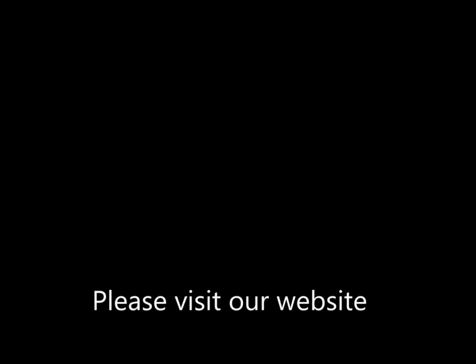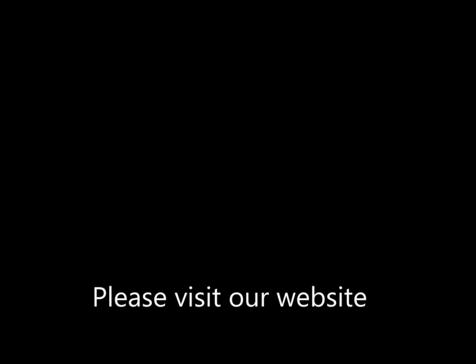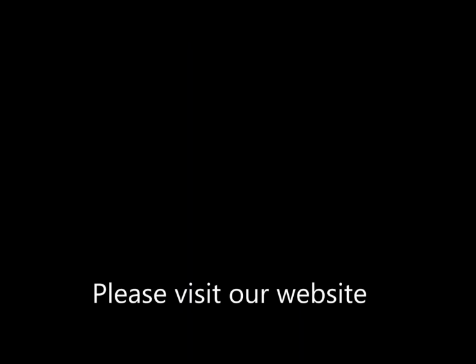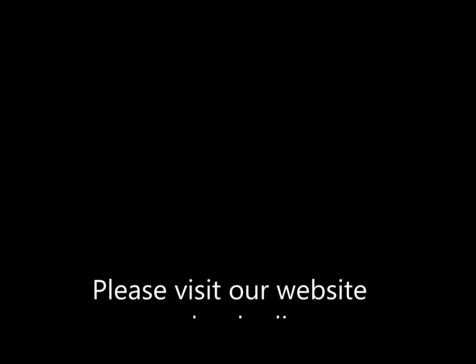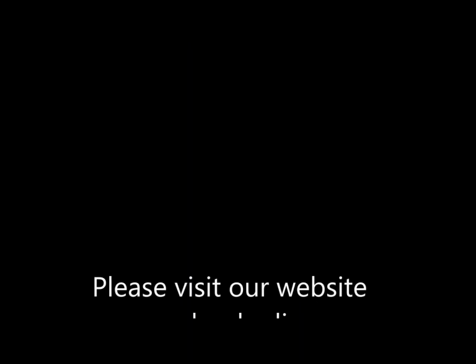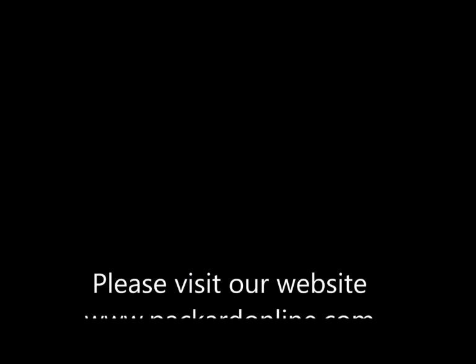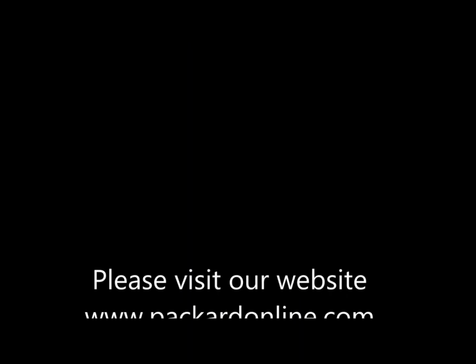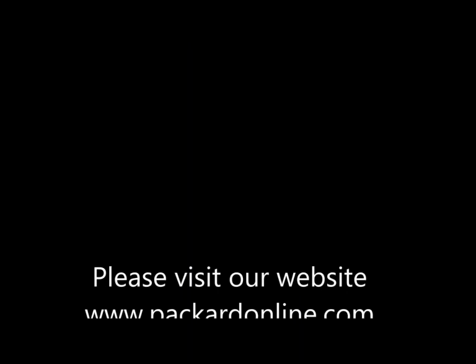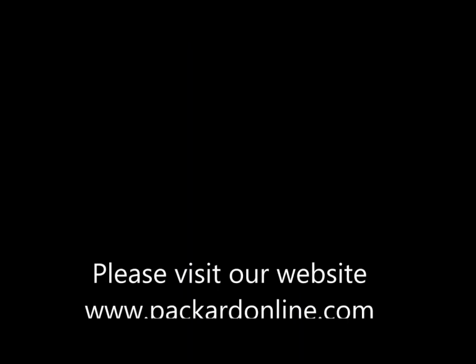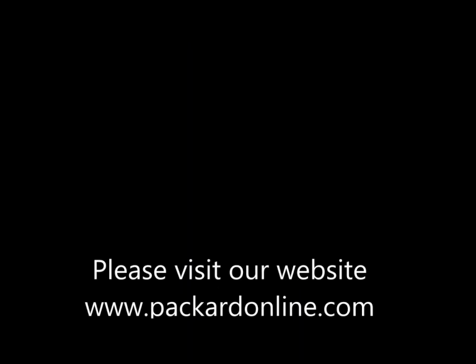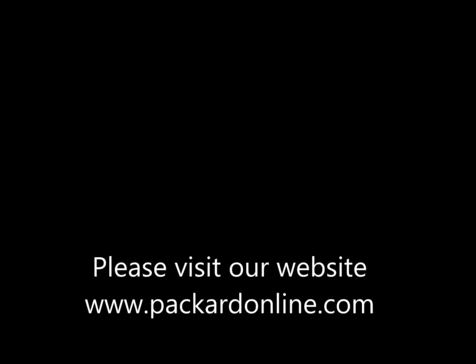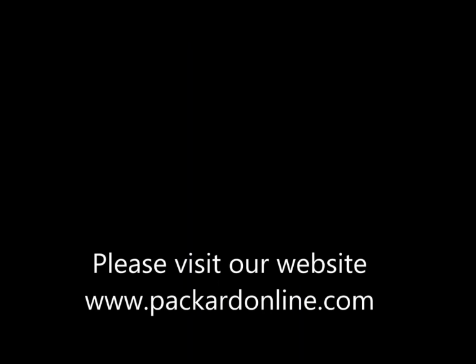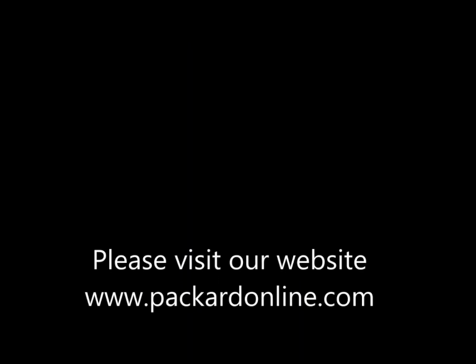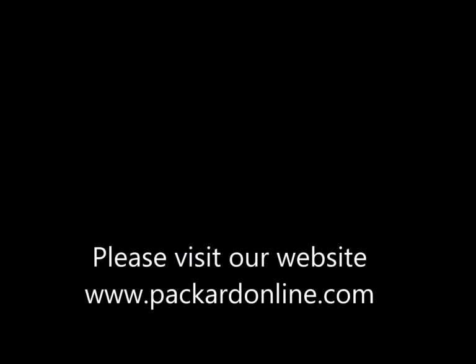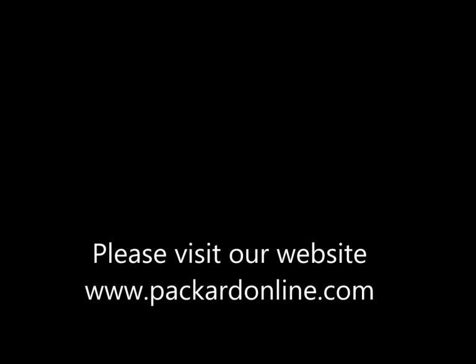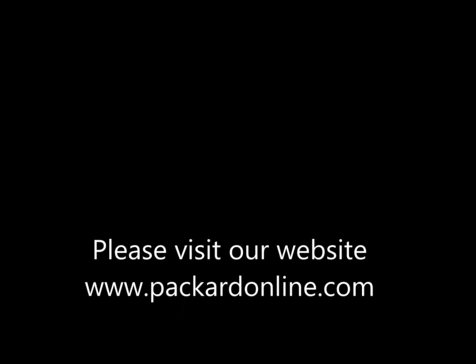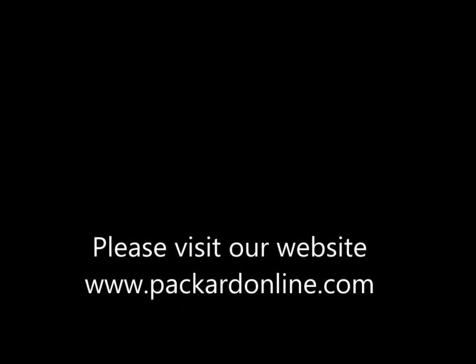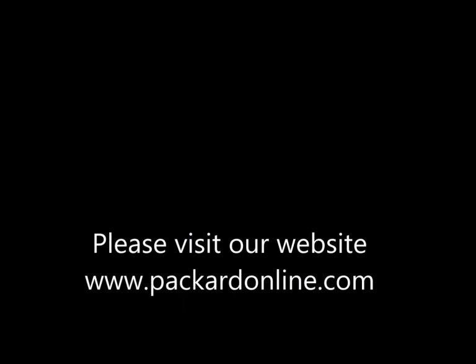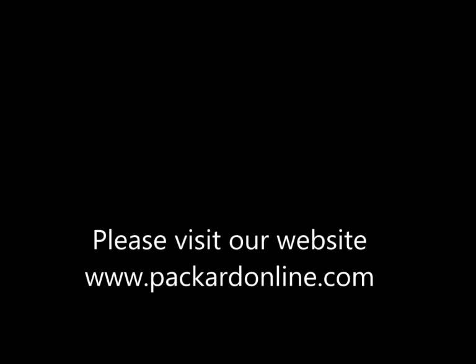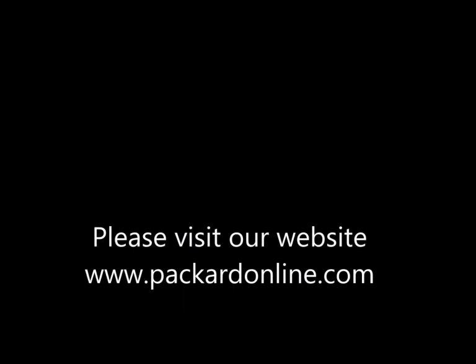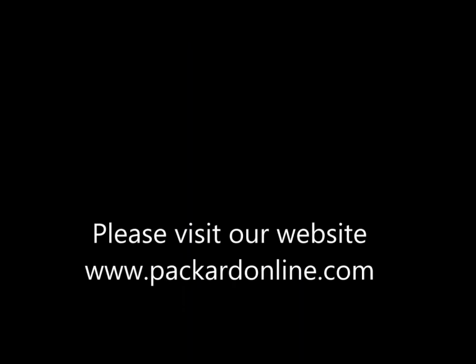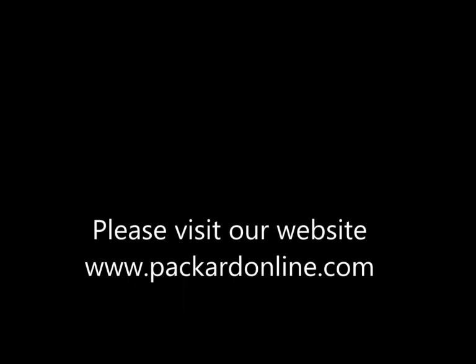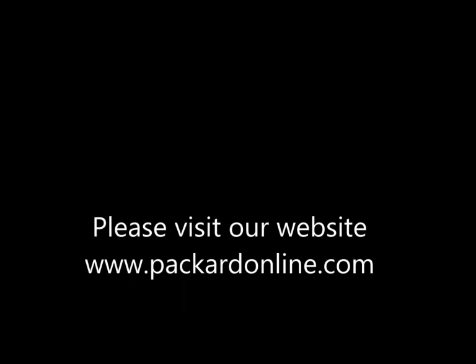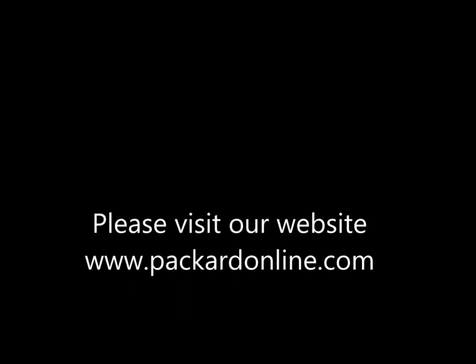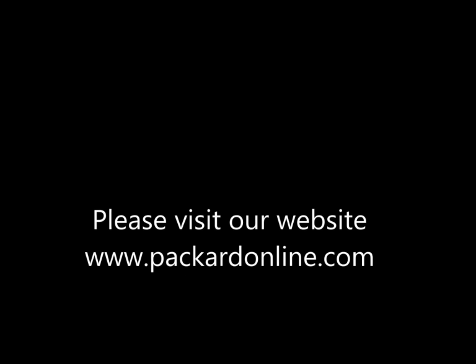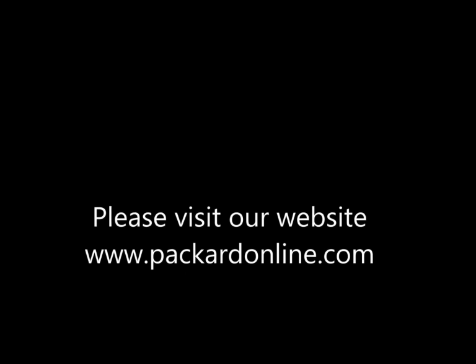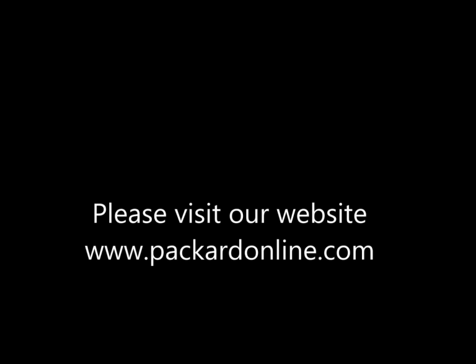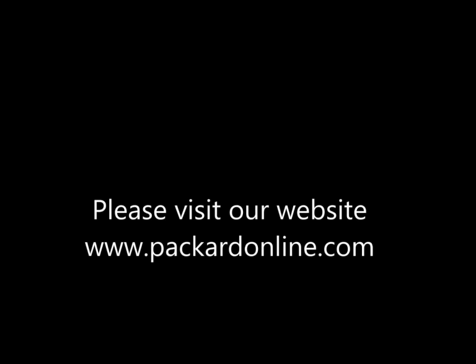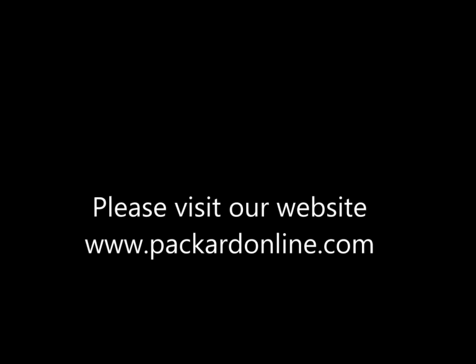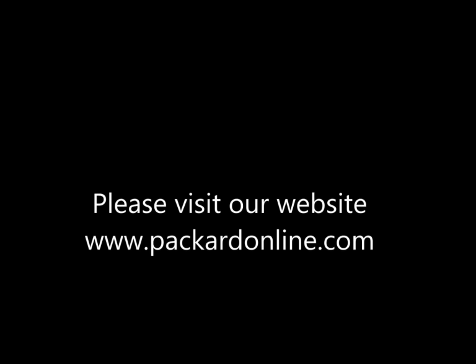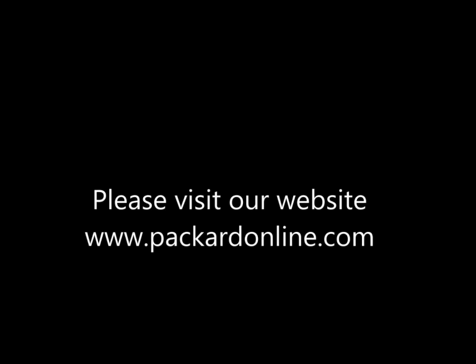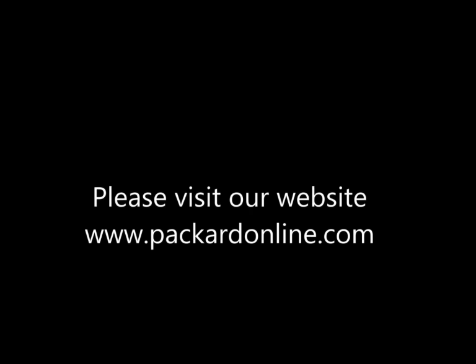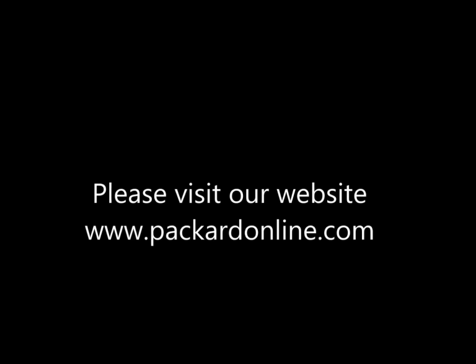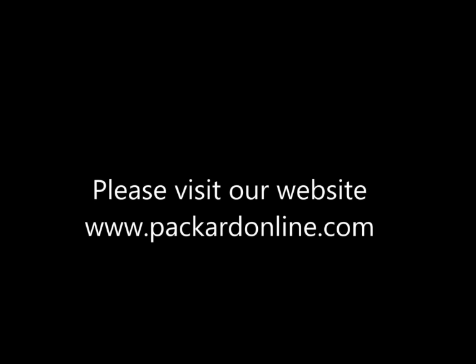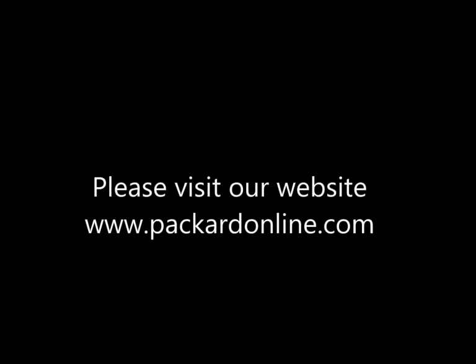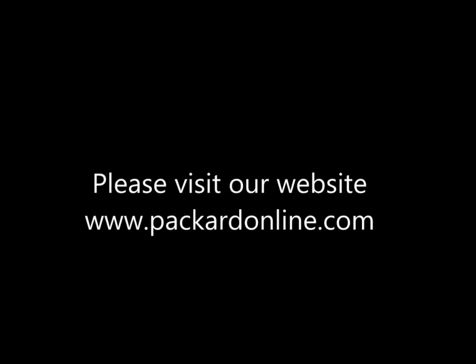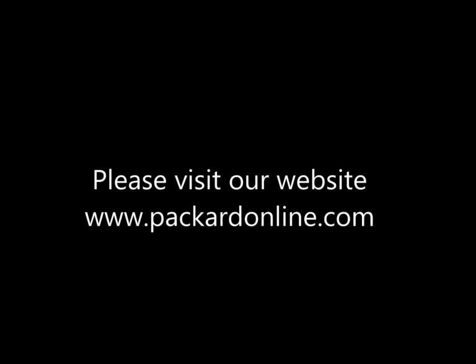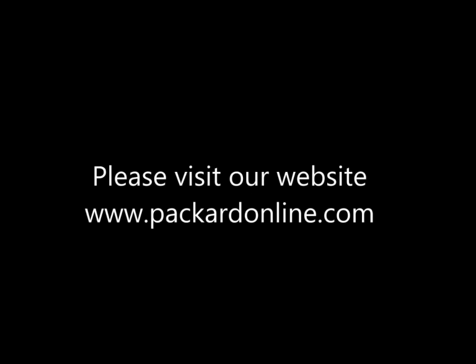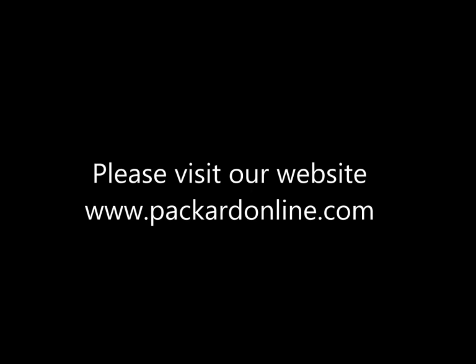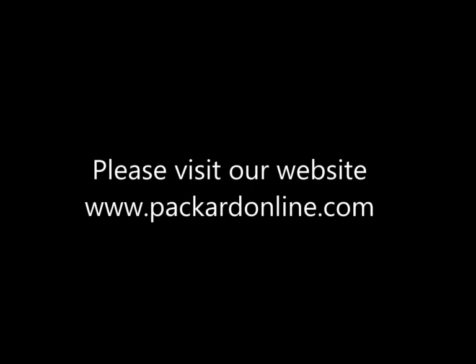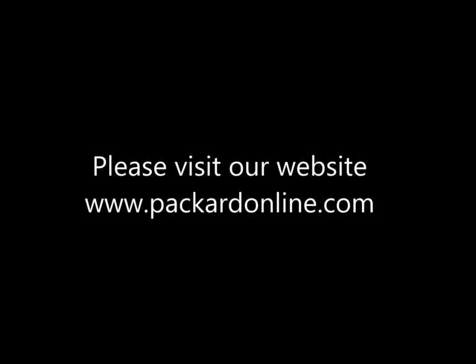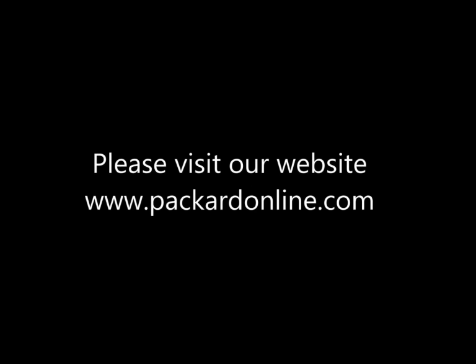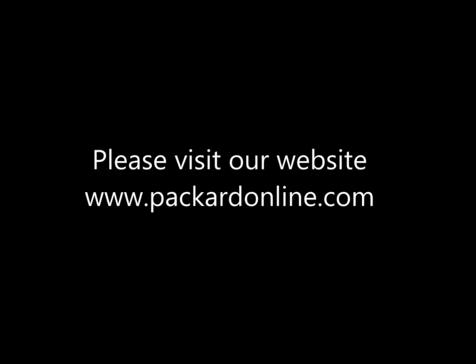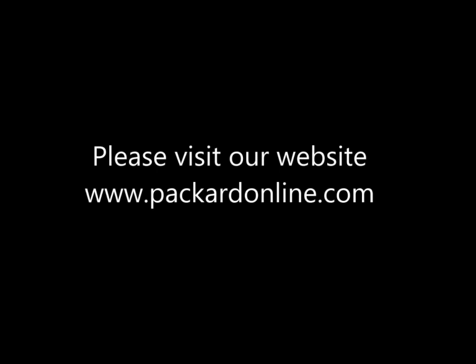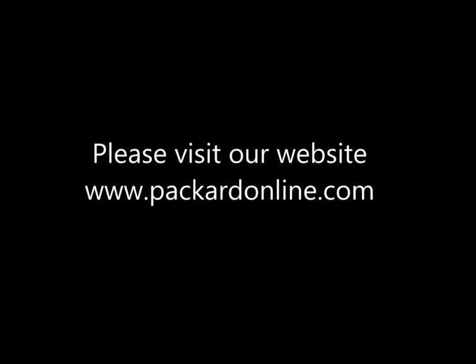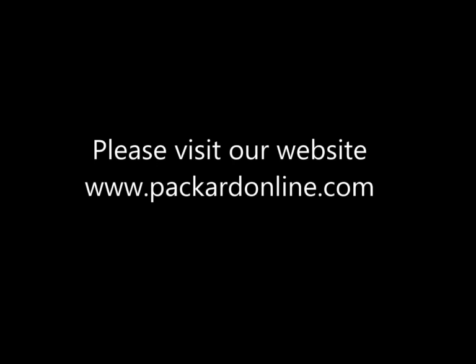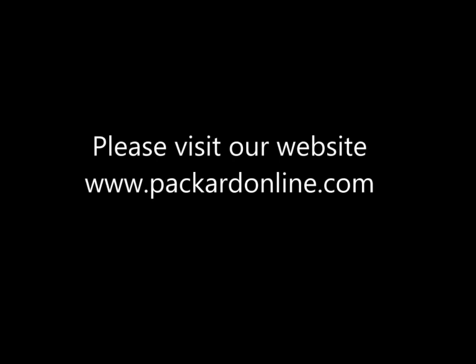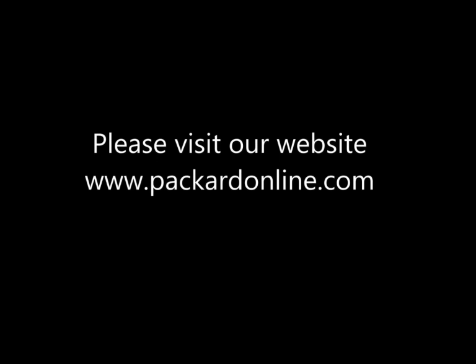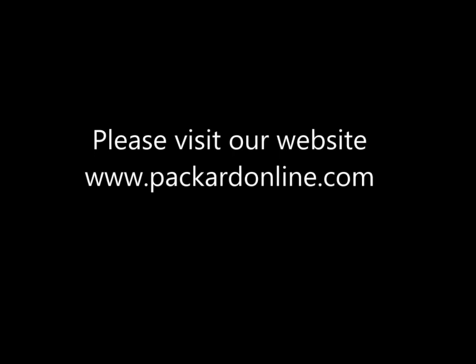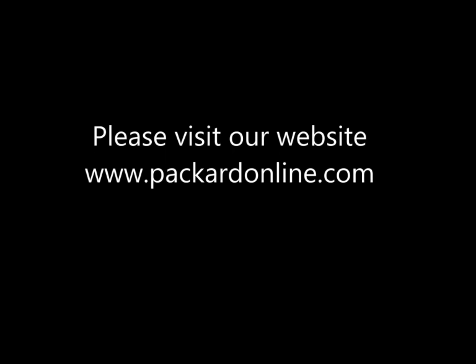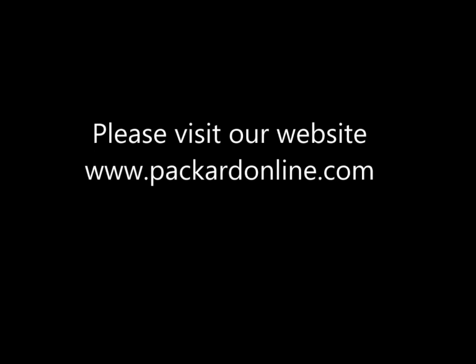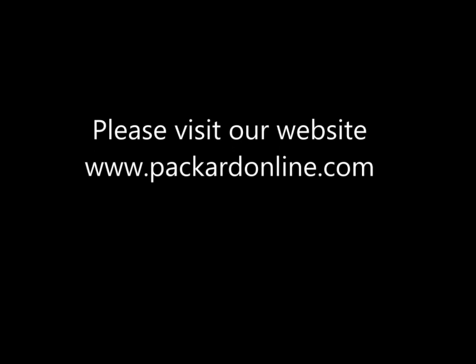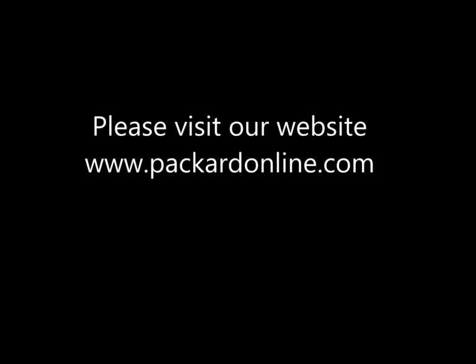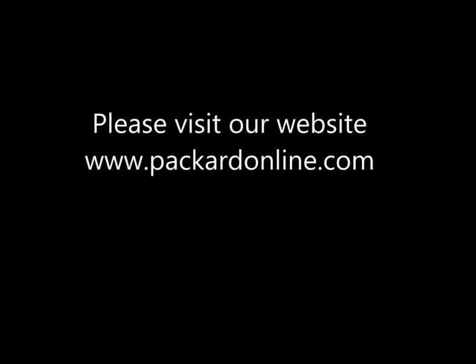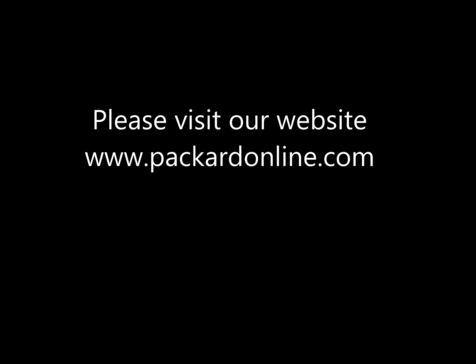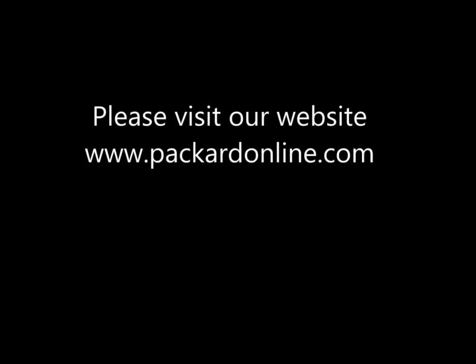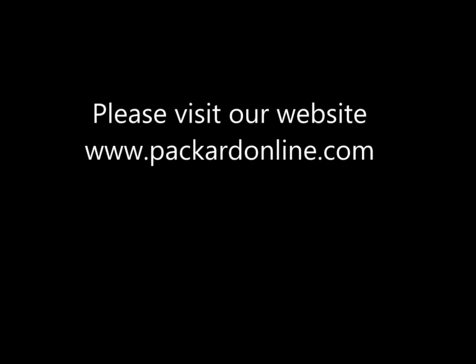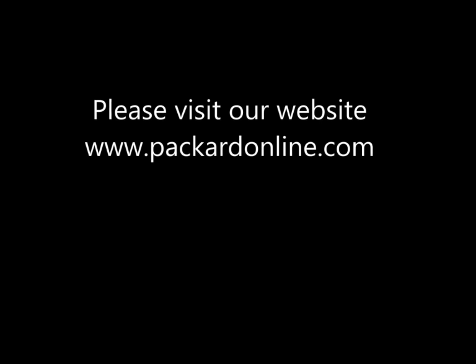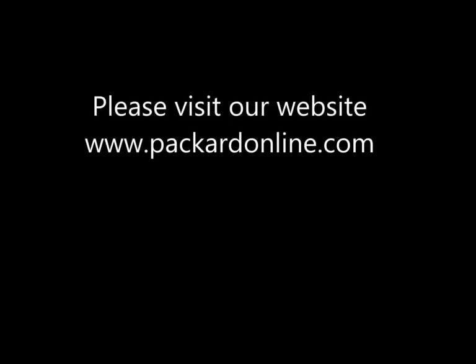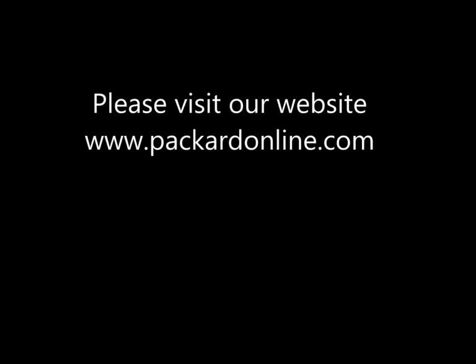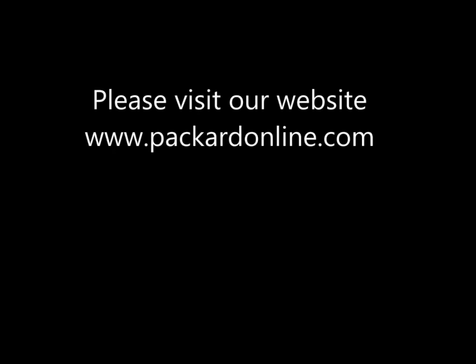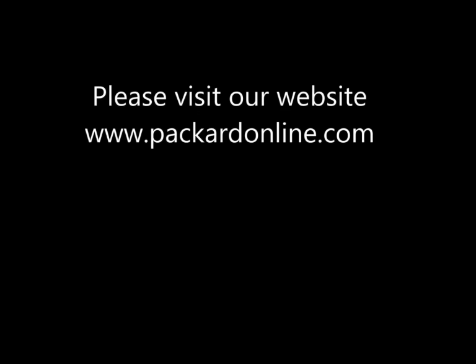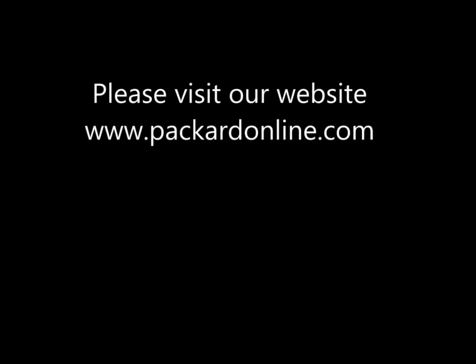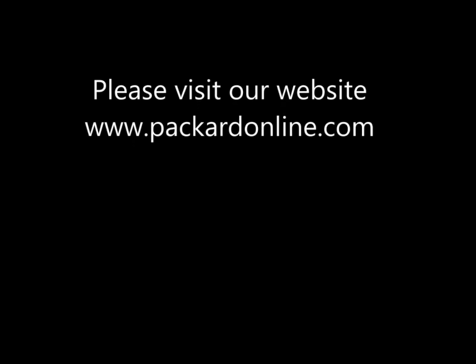Please visit our website www.packardonline.com for additional training opportunities.